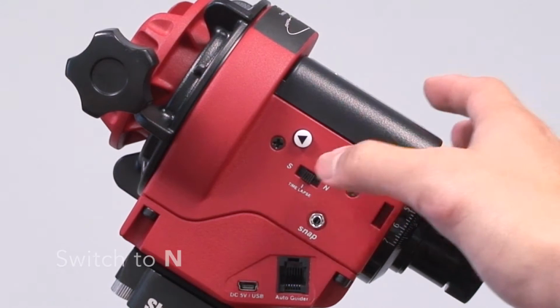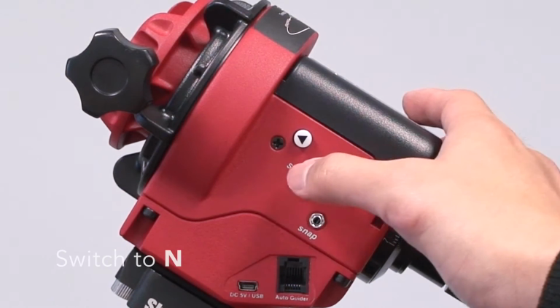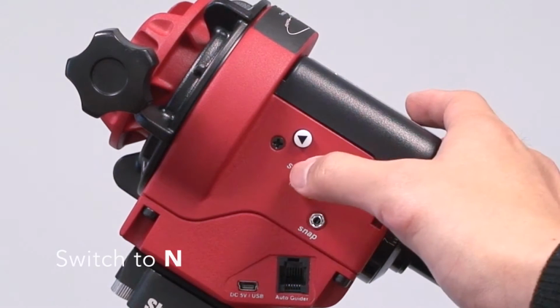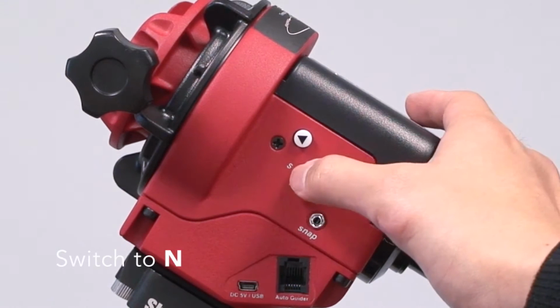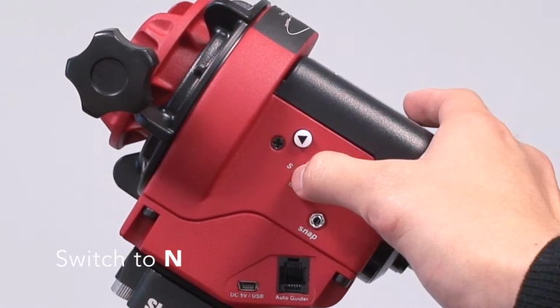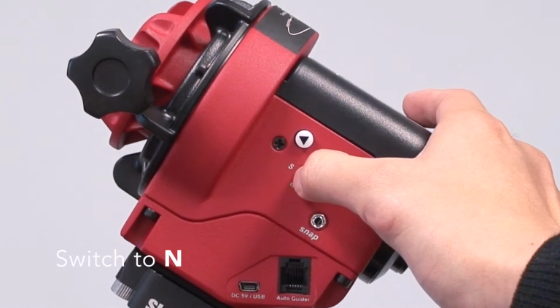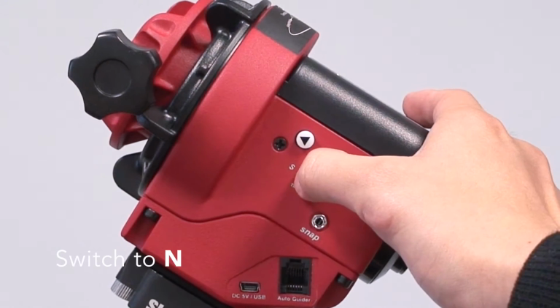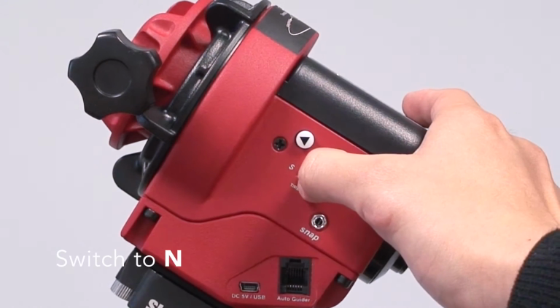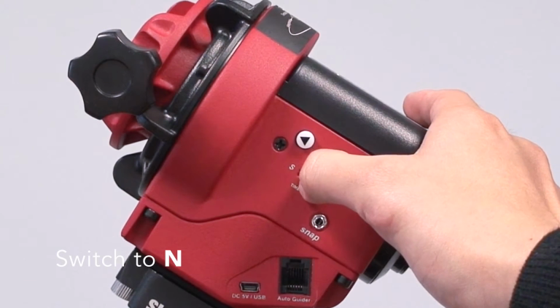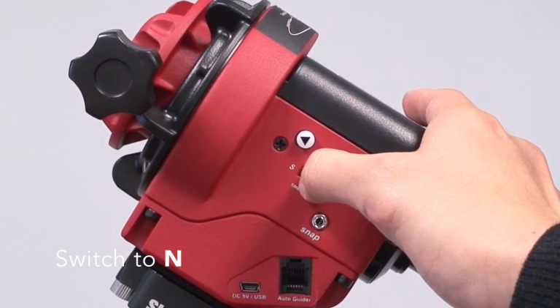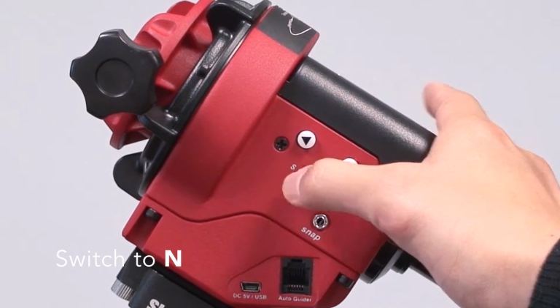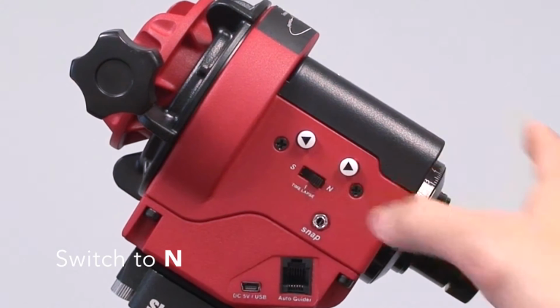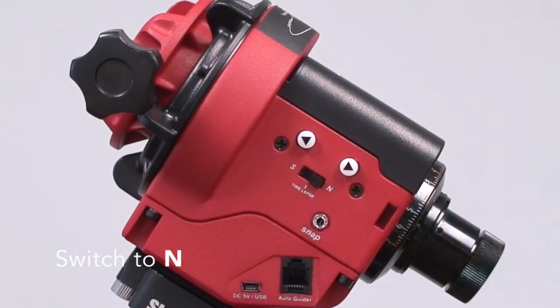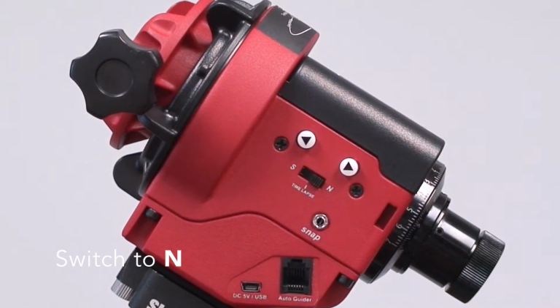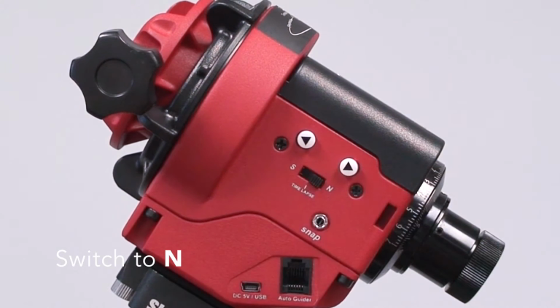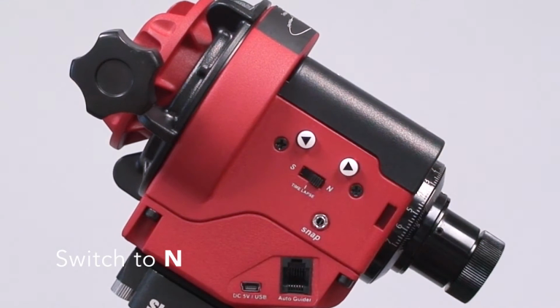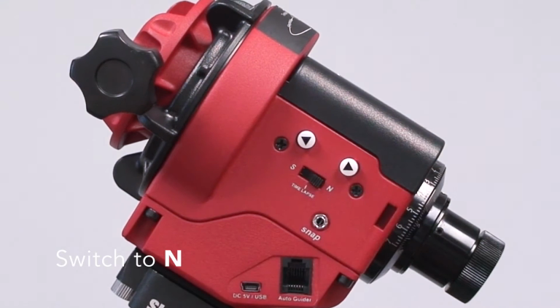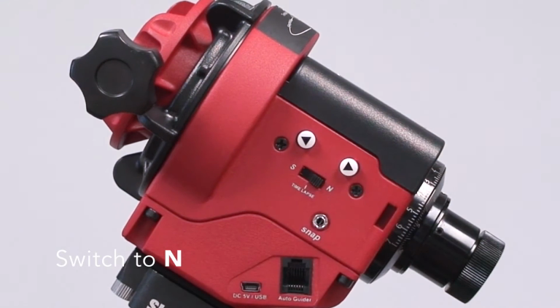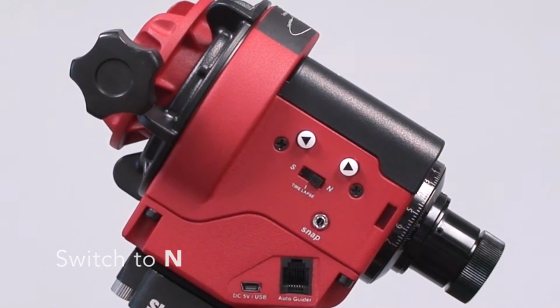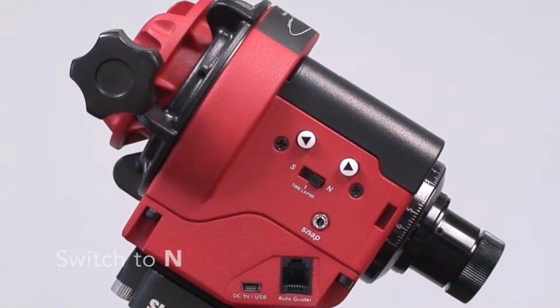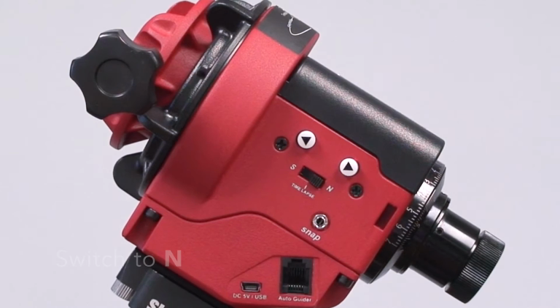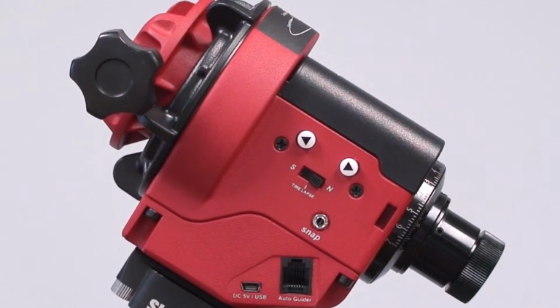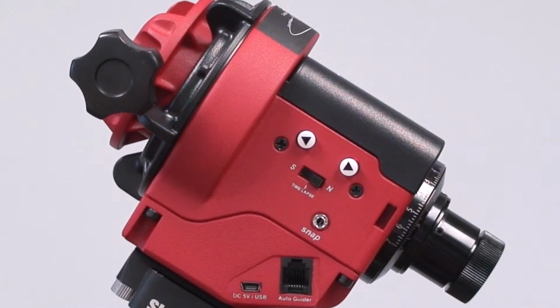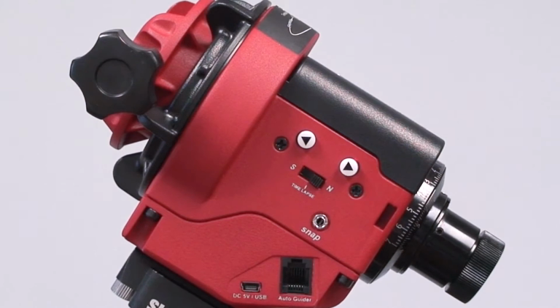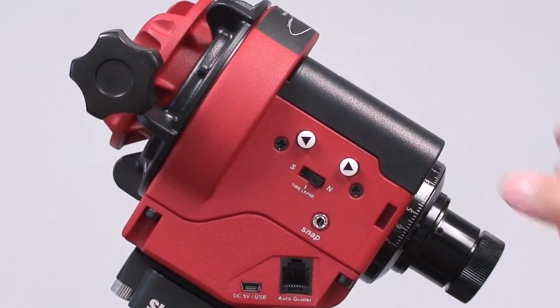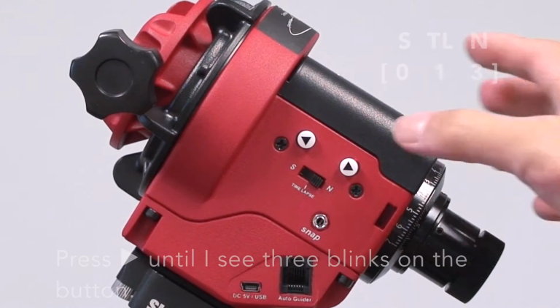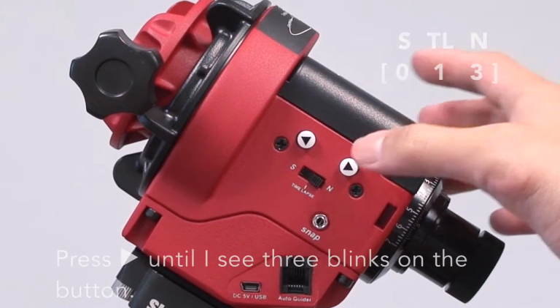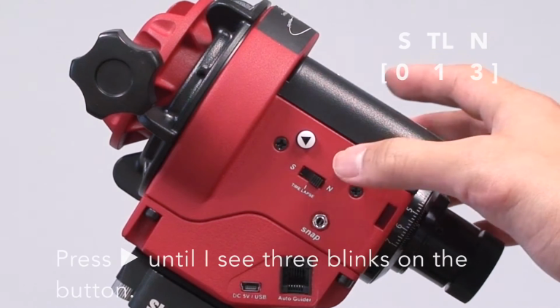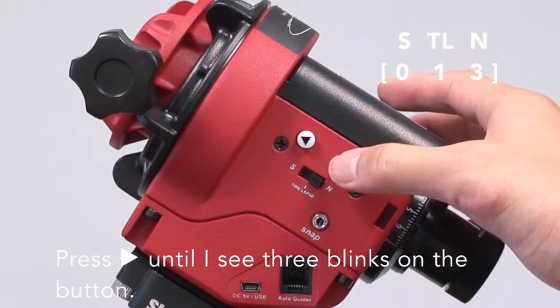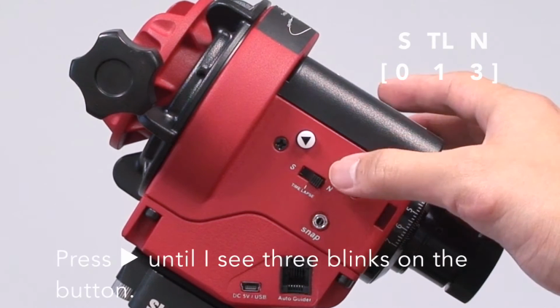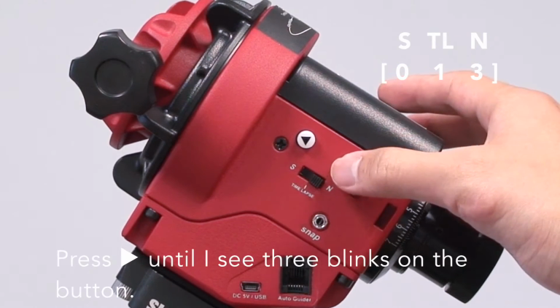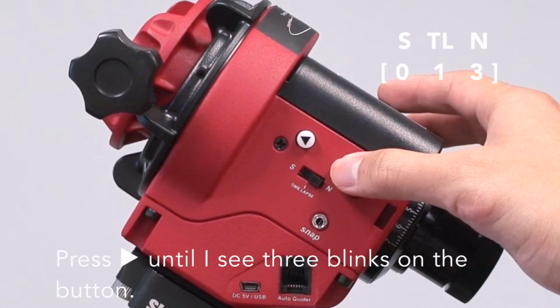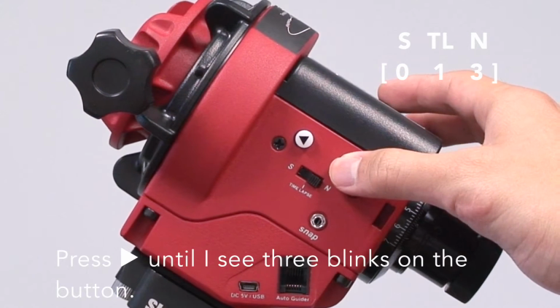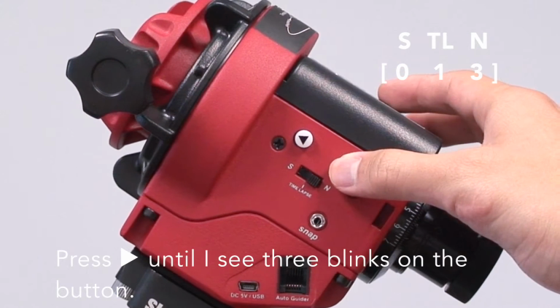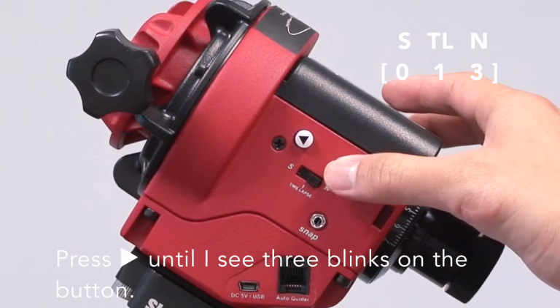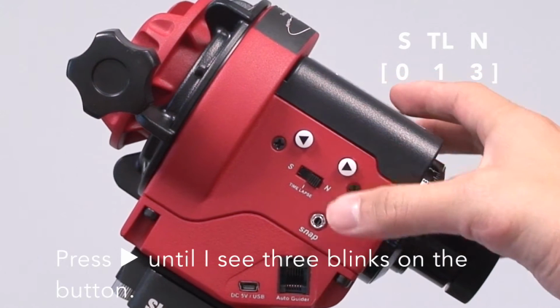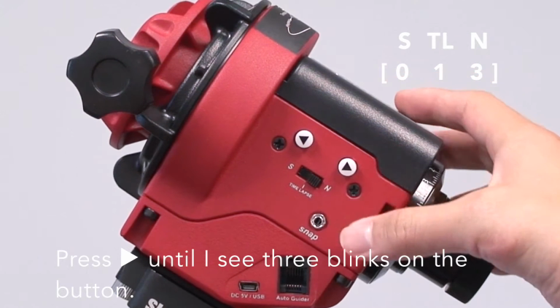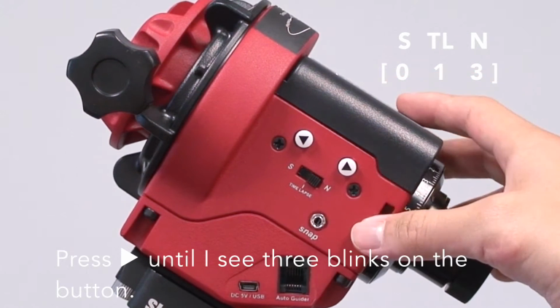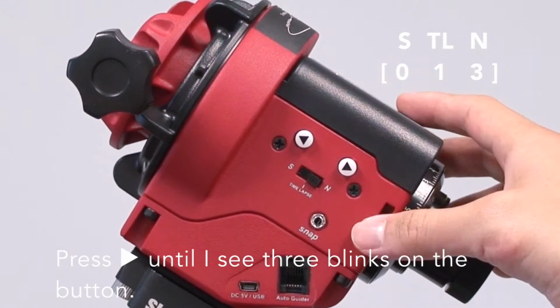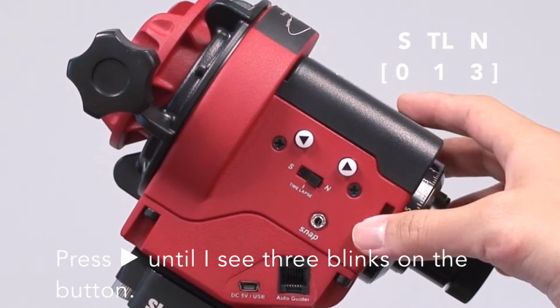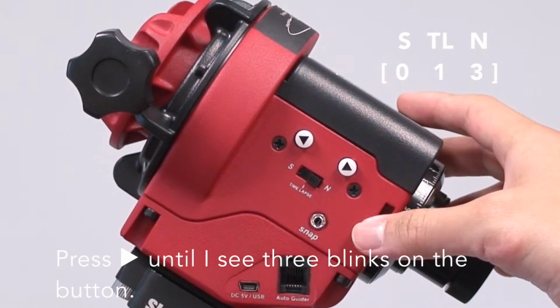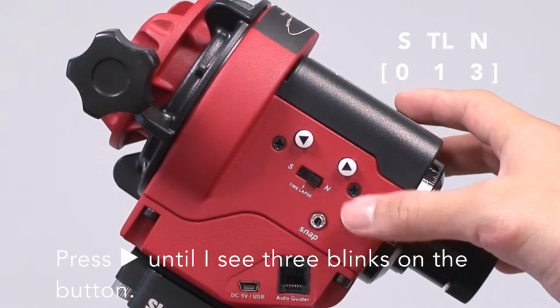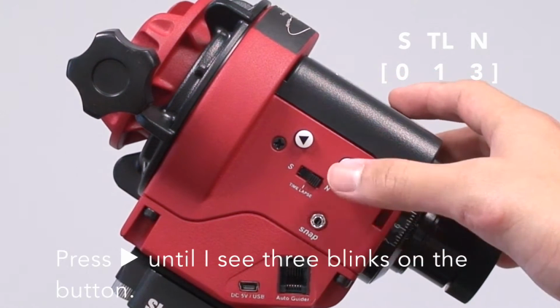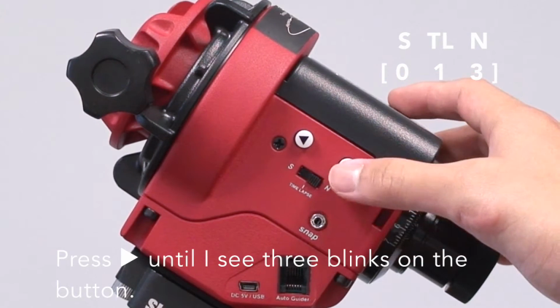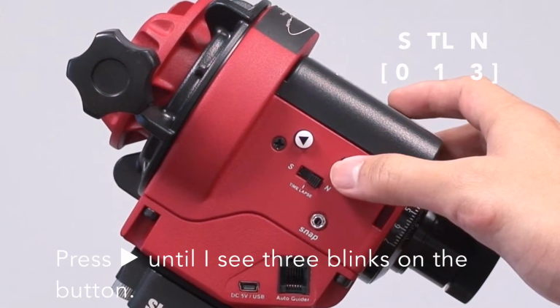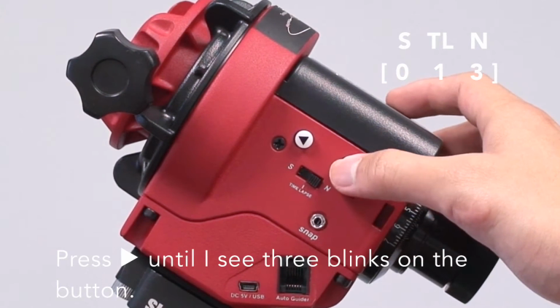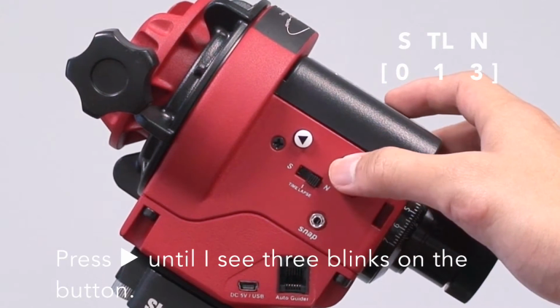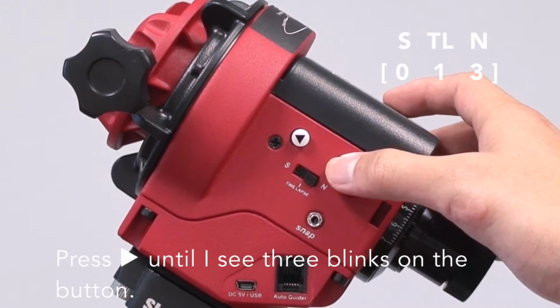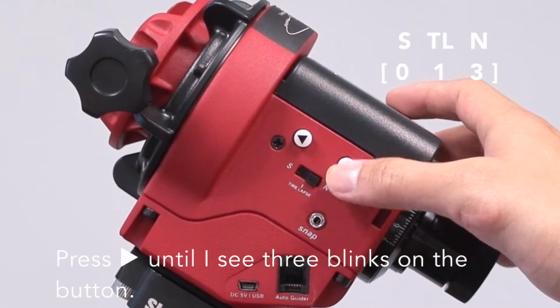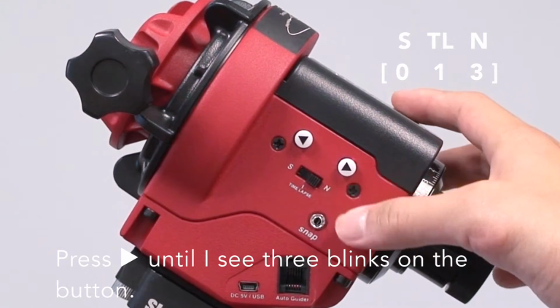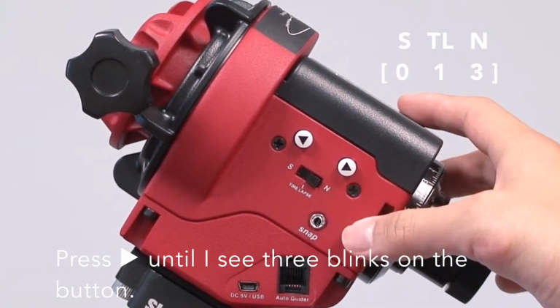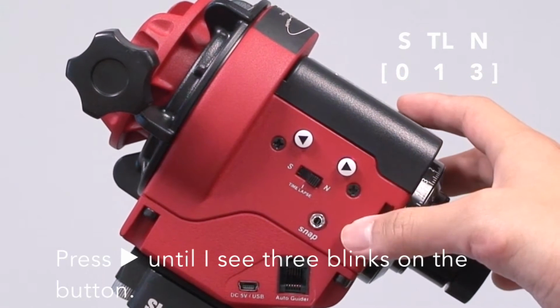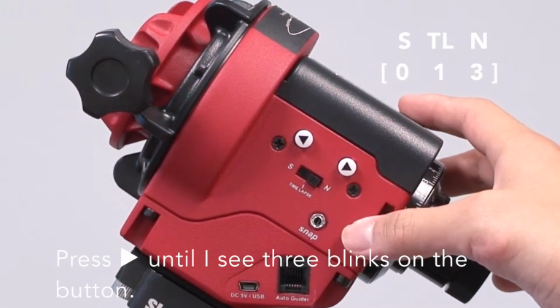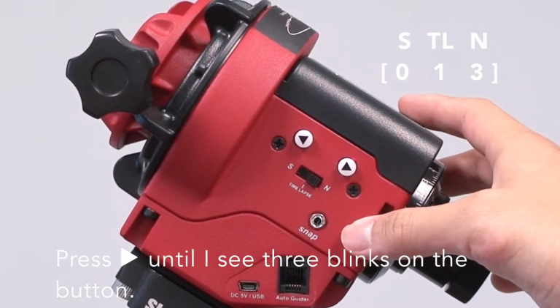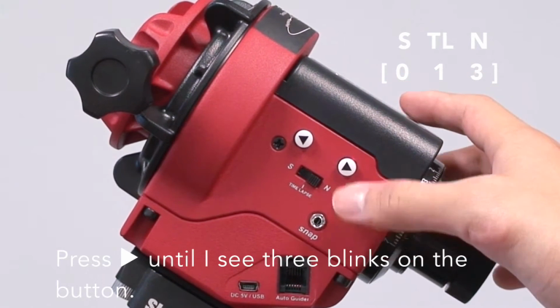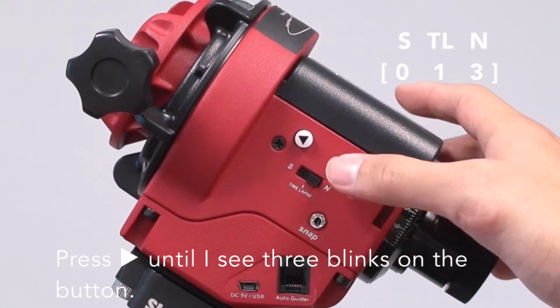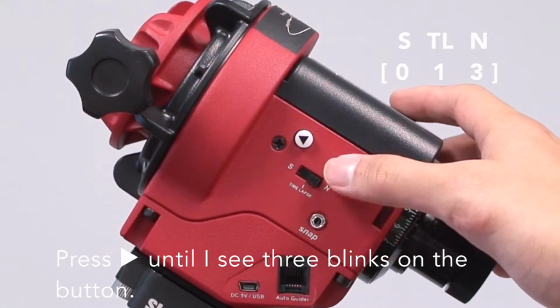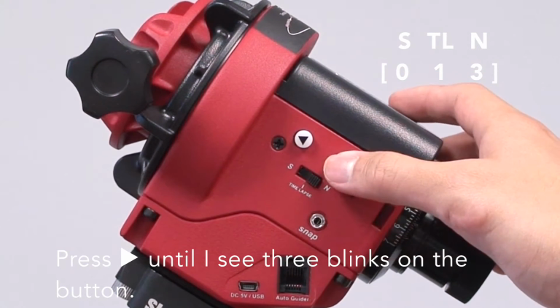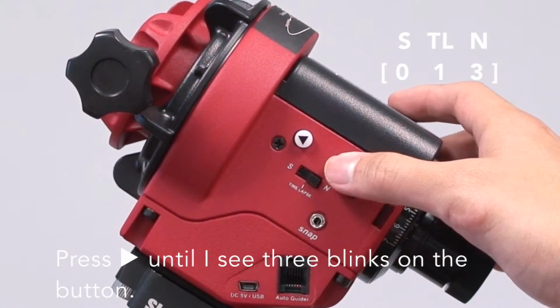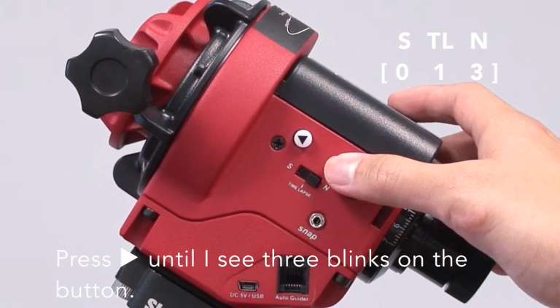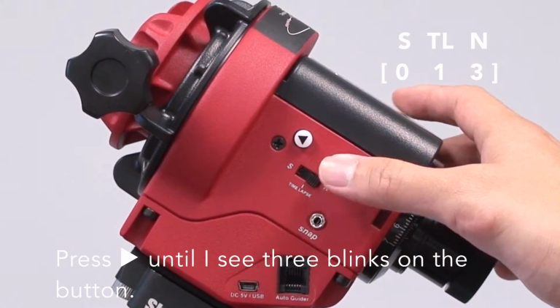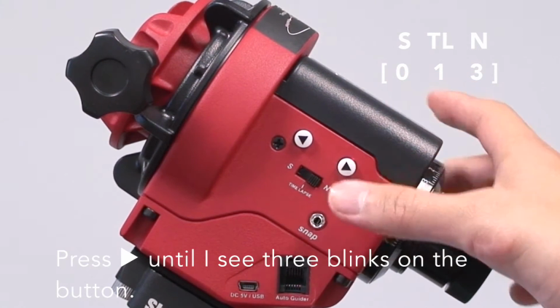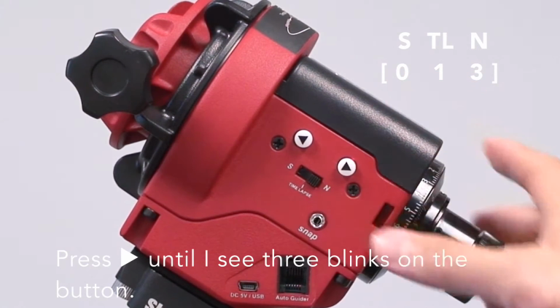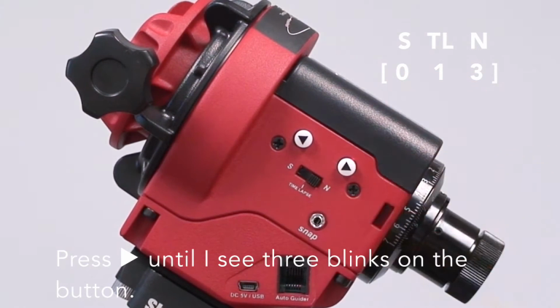And switch to N, press the right arrow until I see 3 blinks on the button.